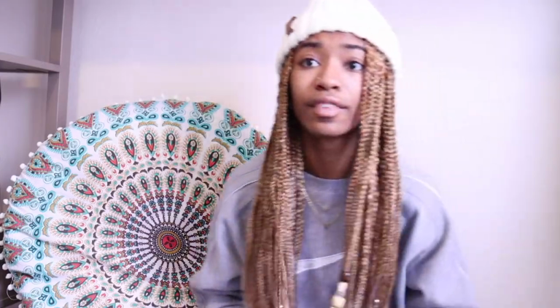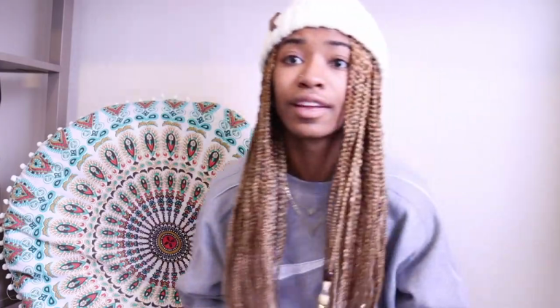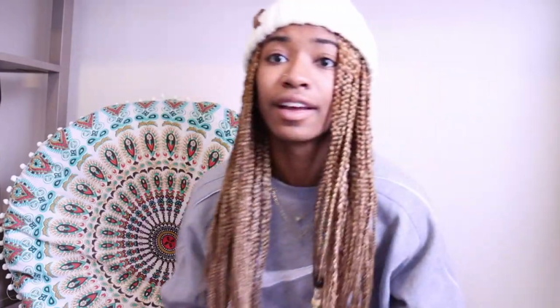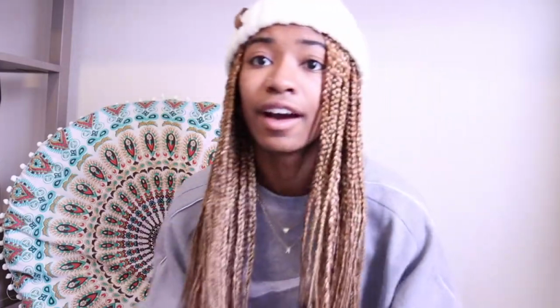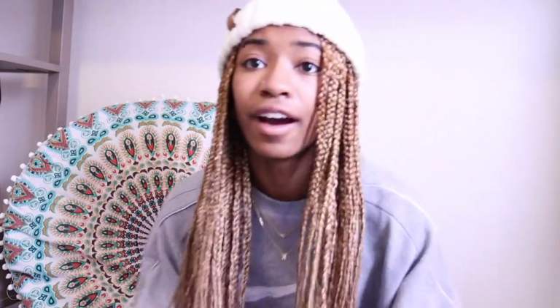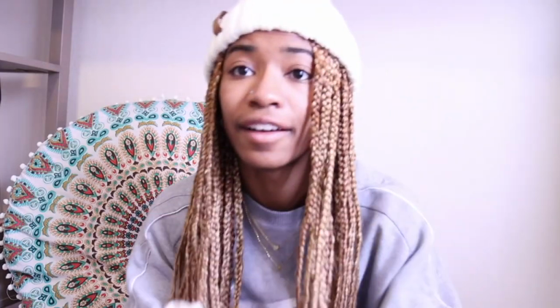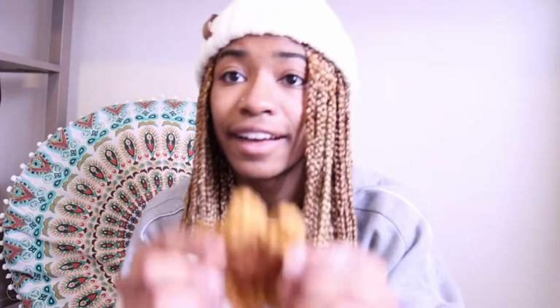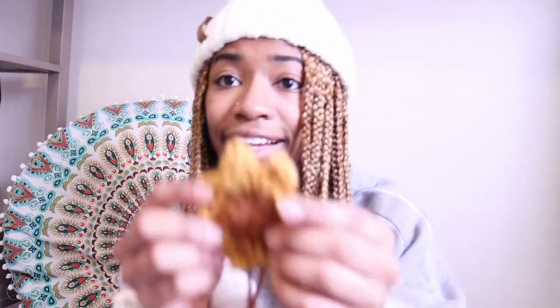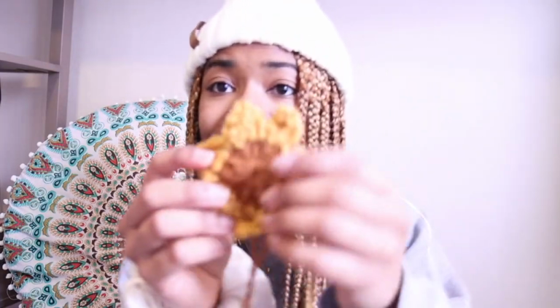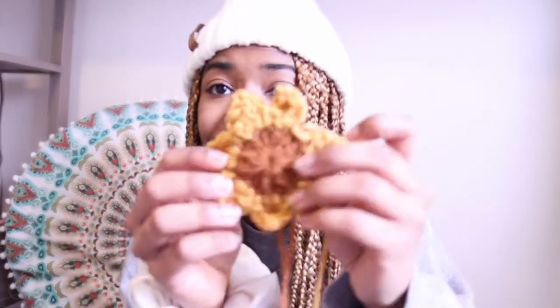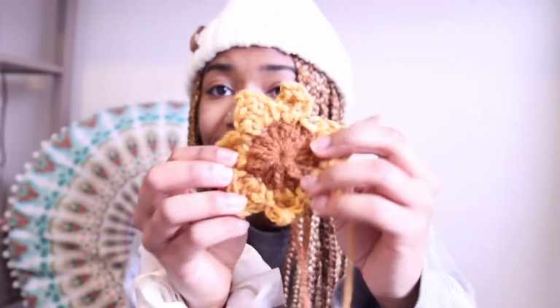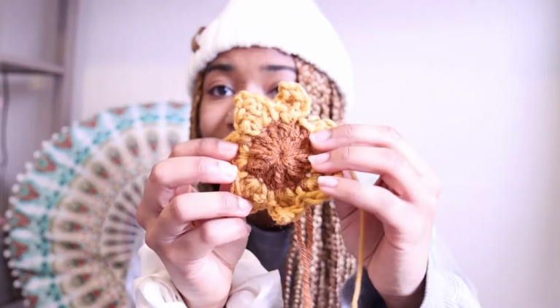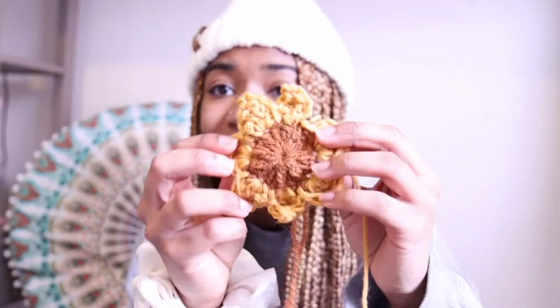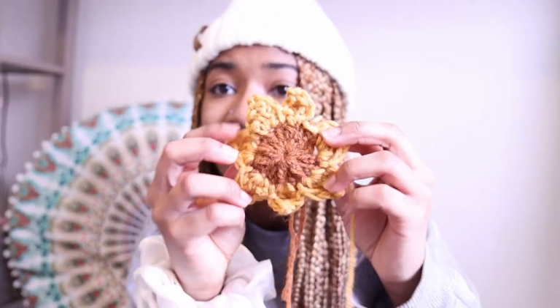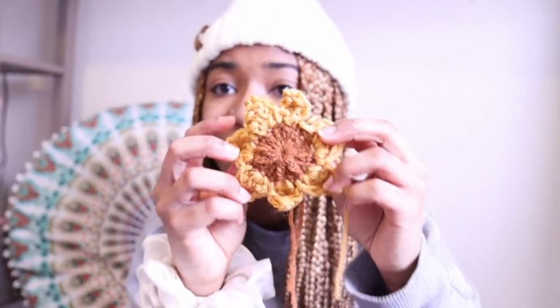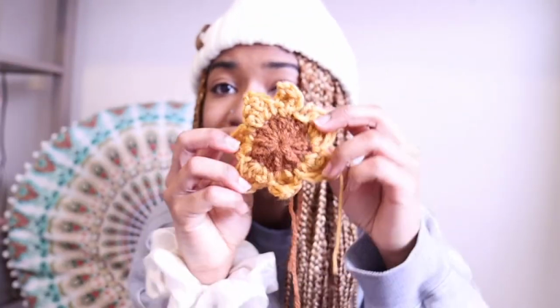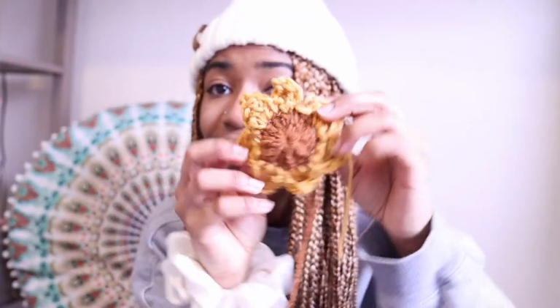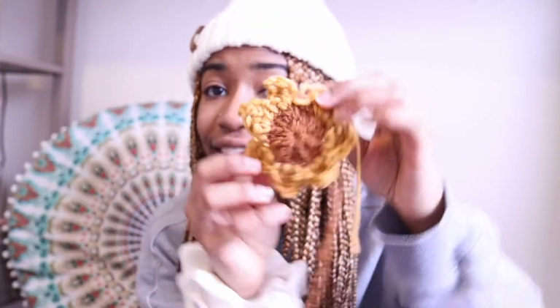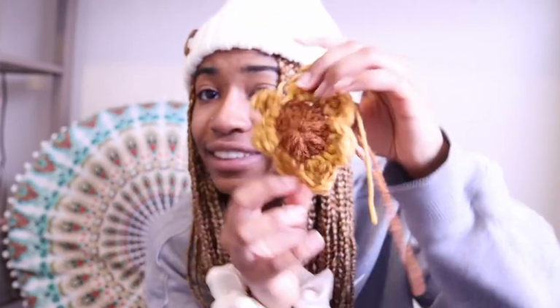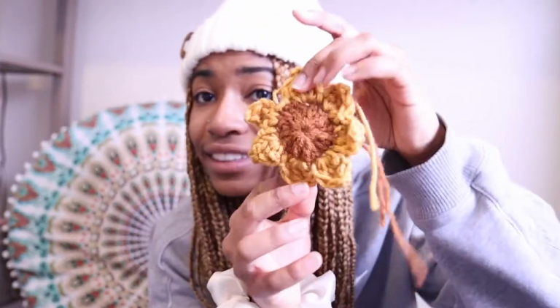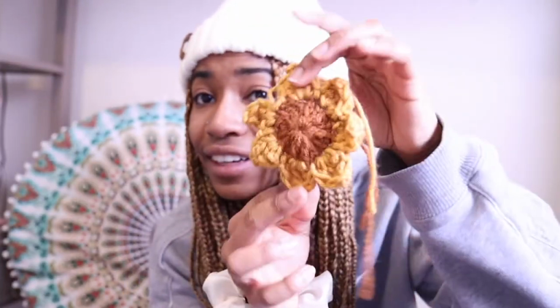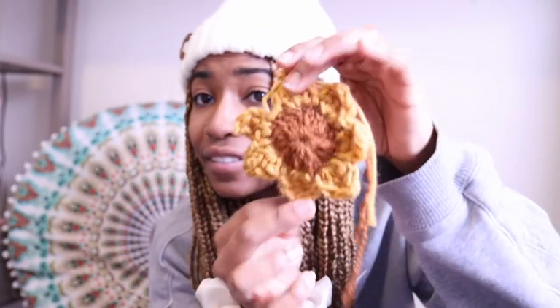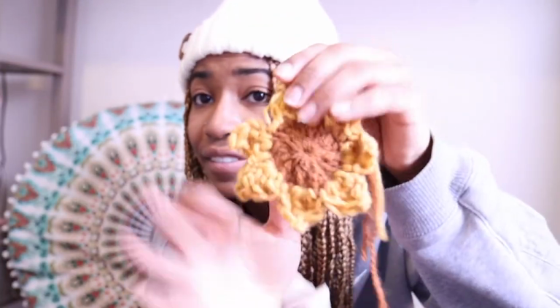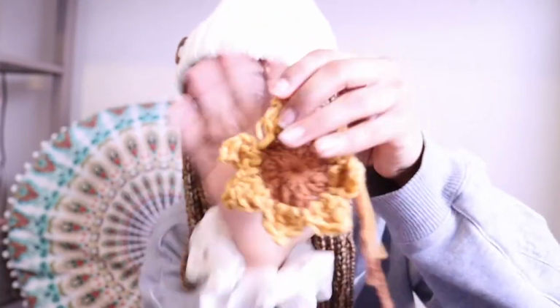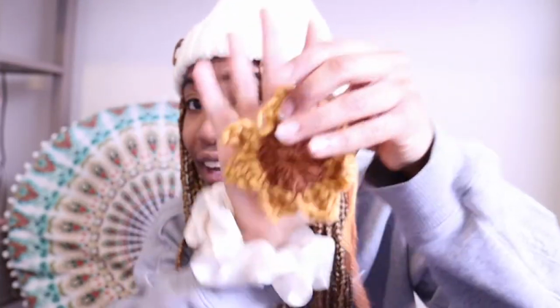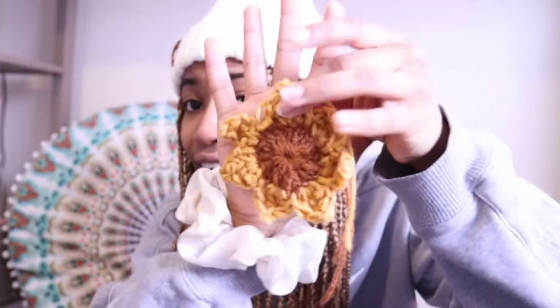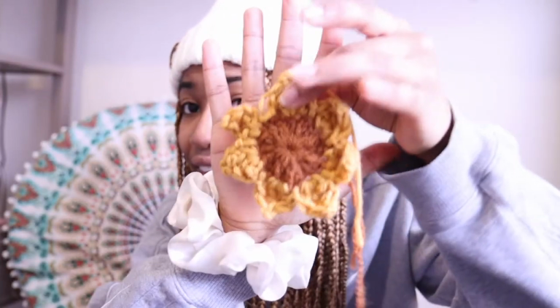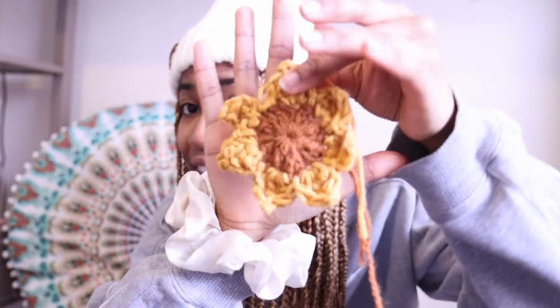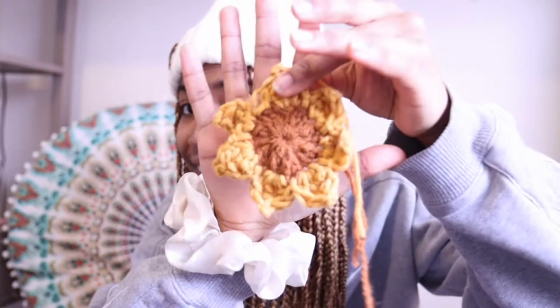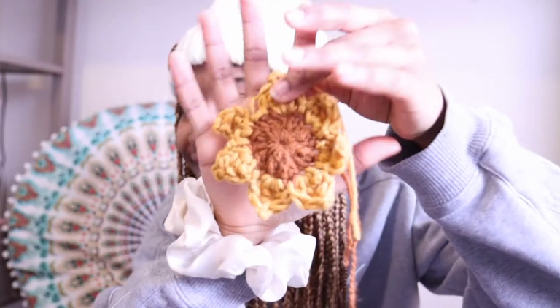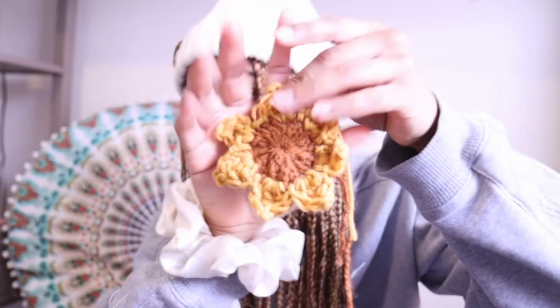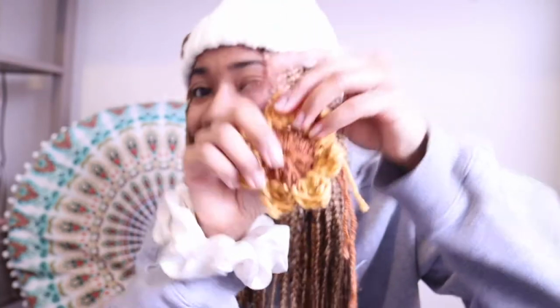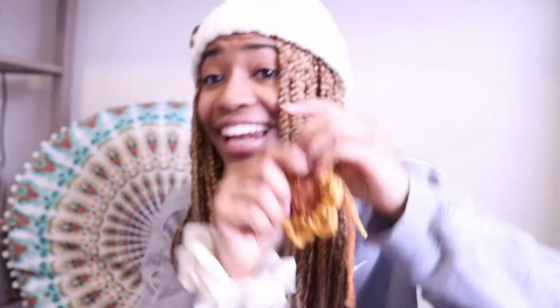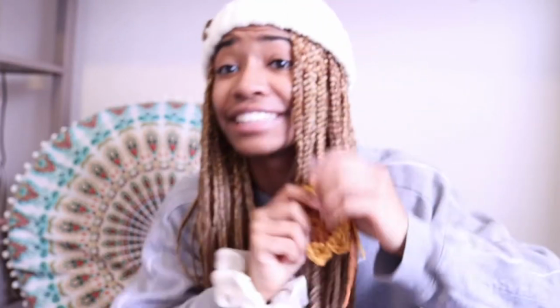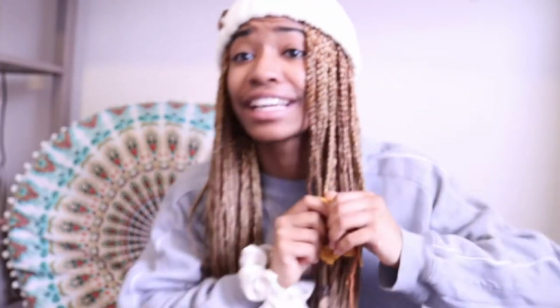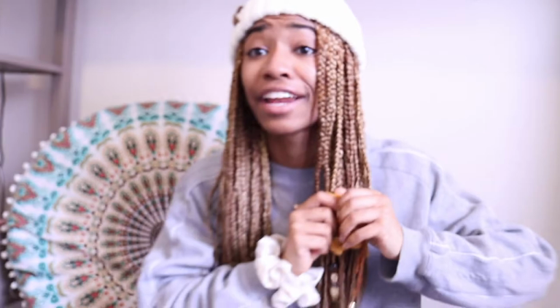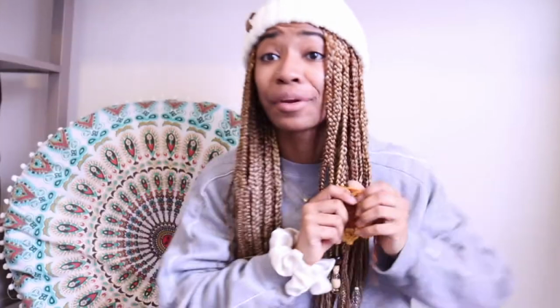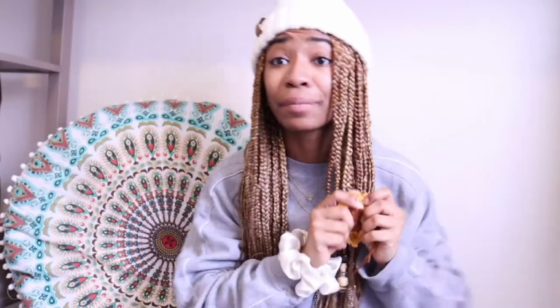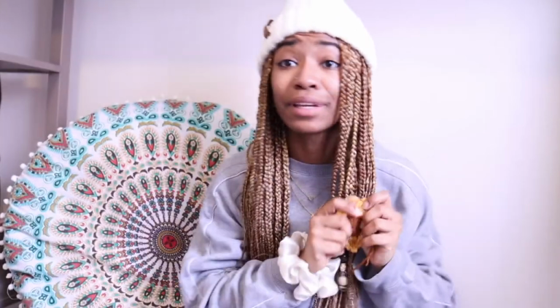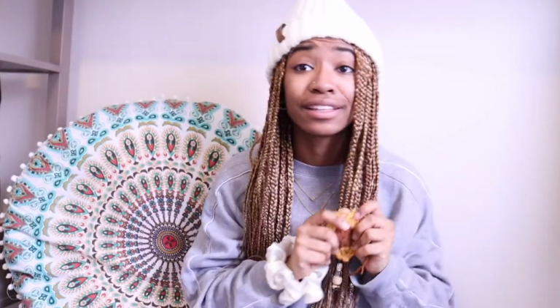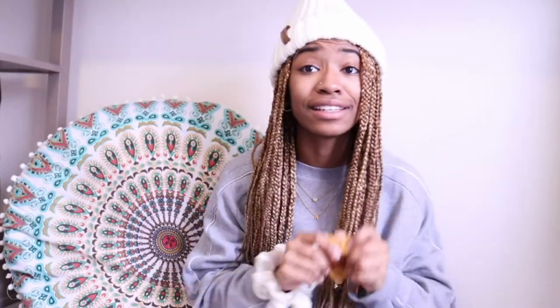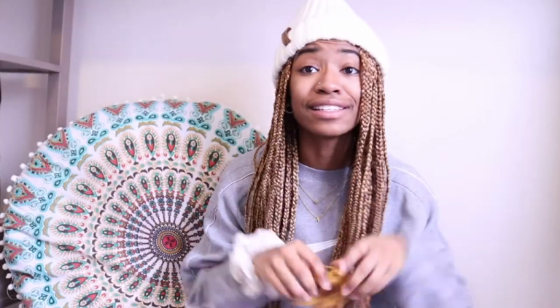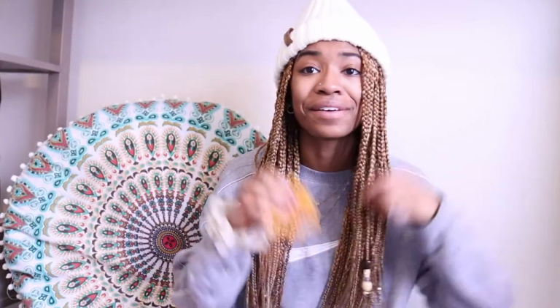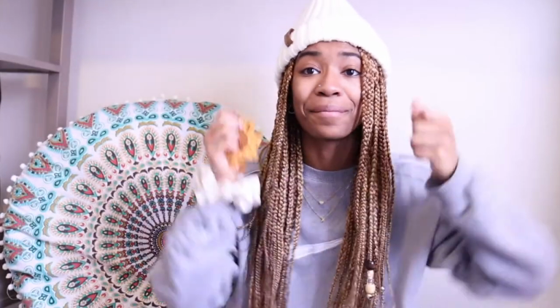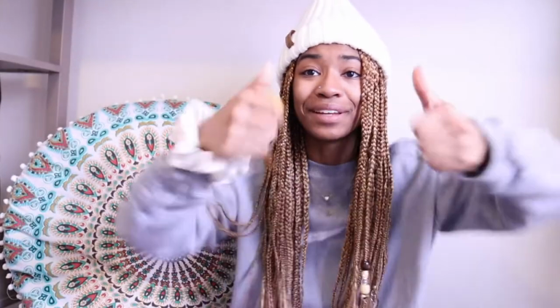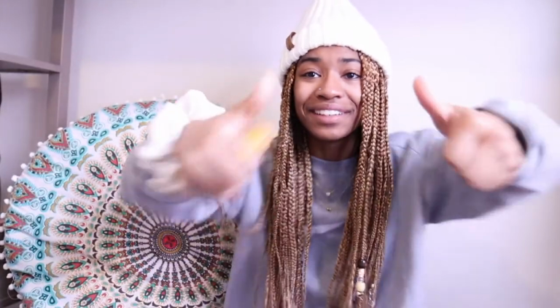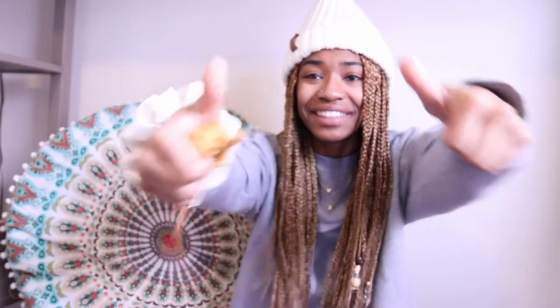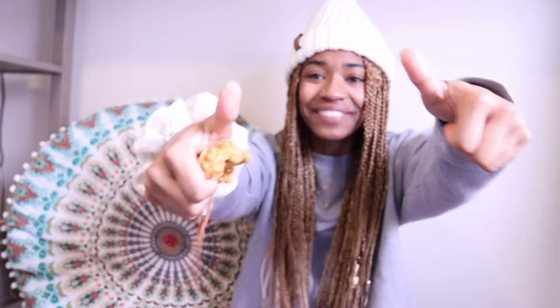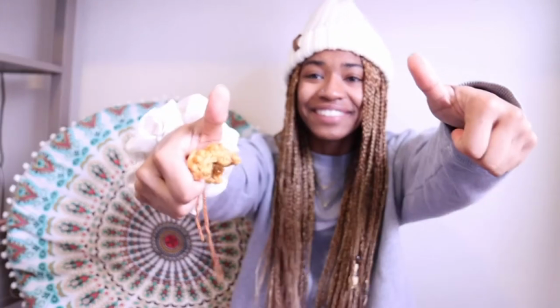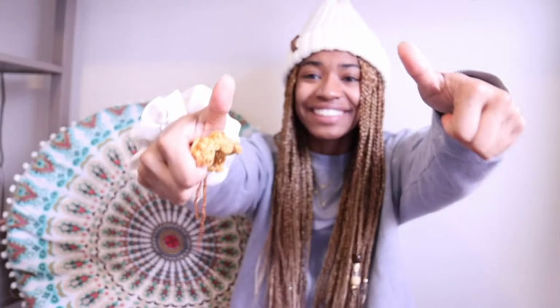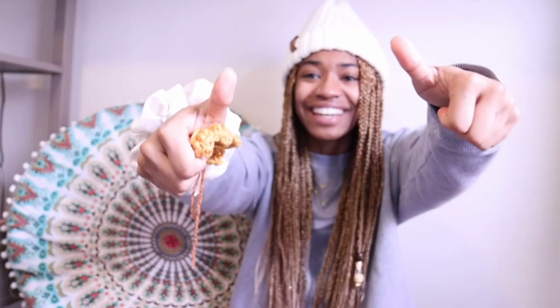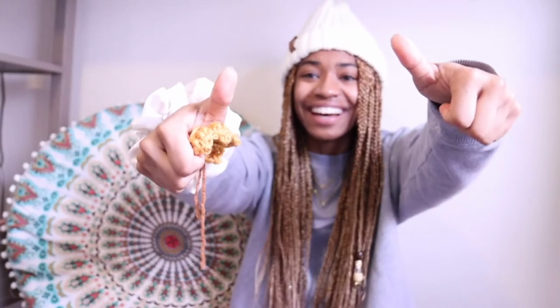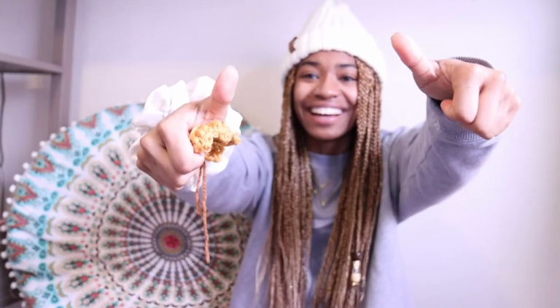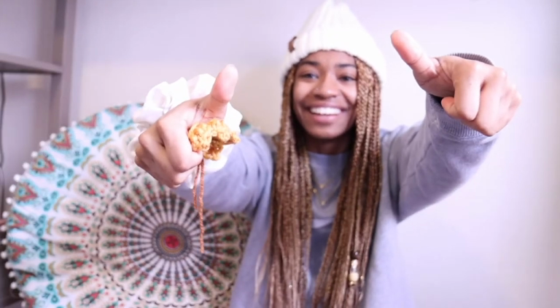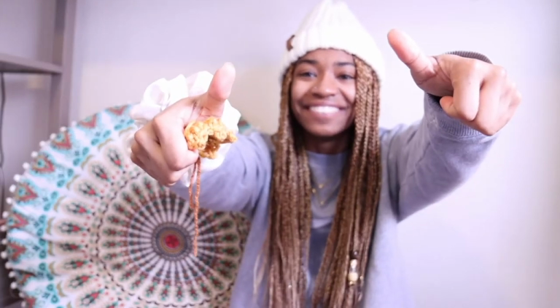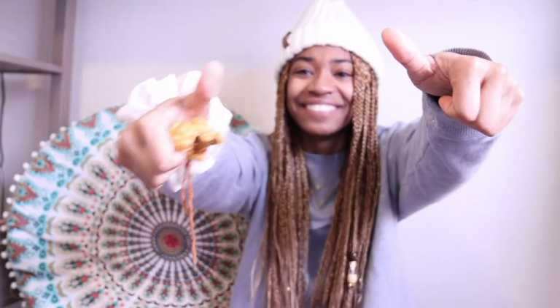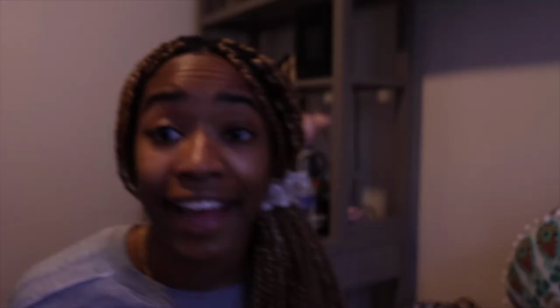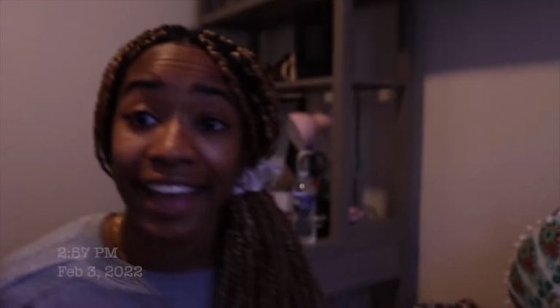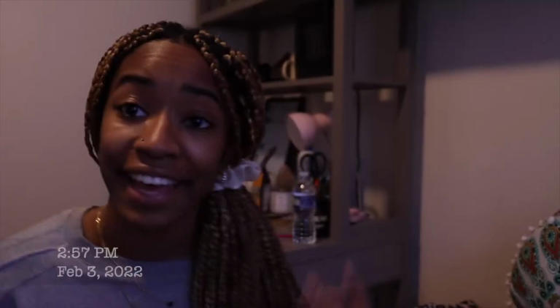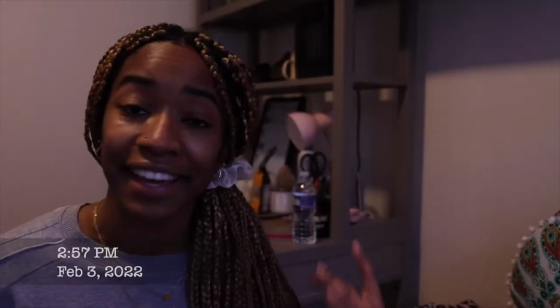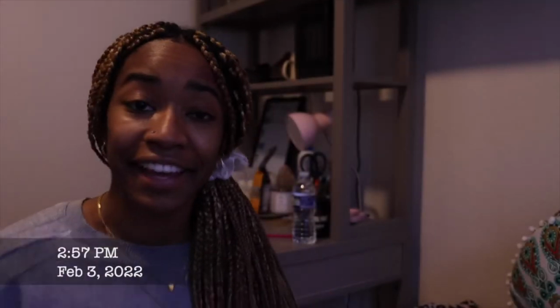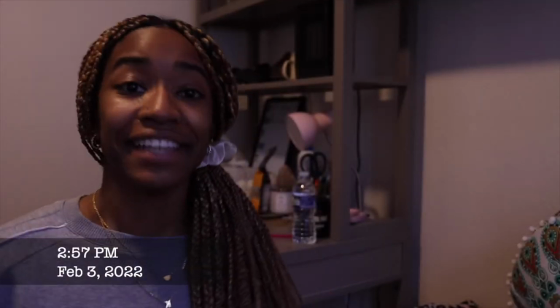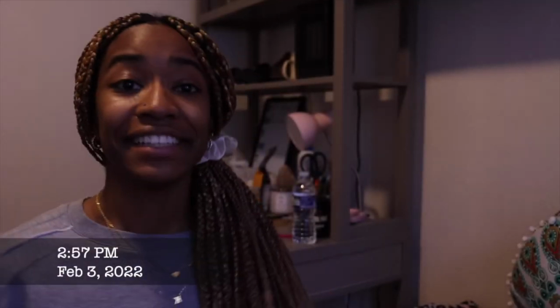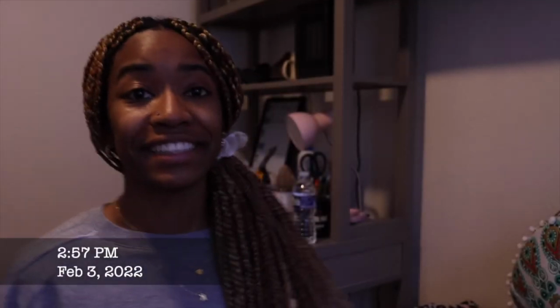Alright, so here's a finished sunflower — and I'm just gonna repeat this a million more times.